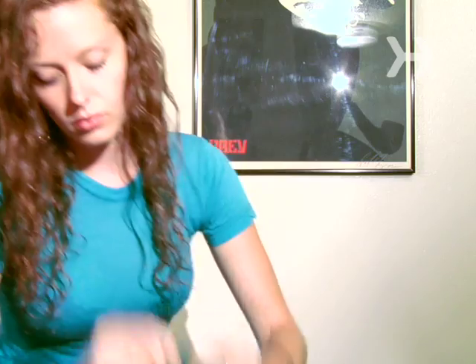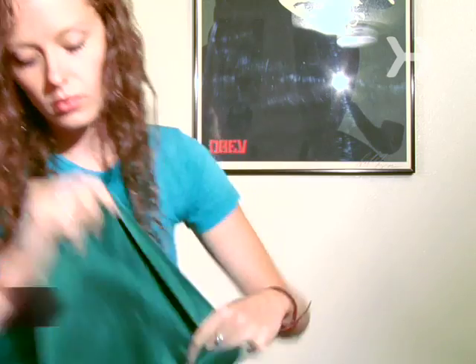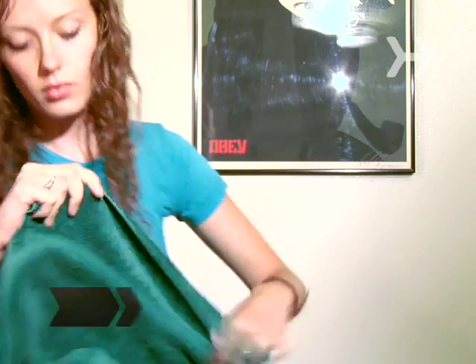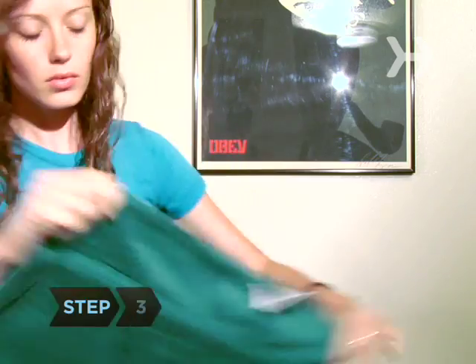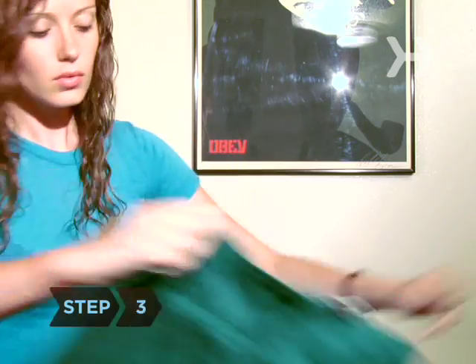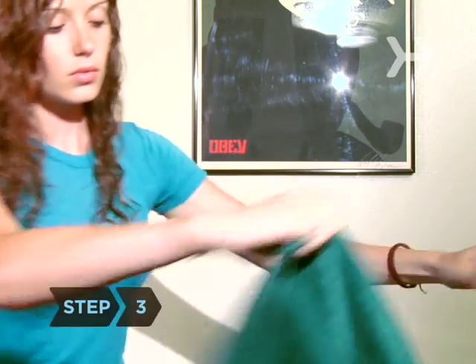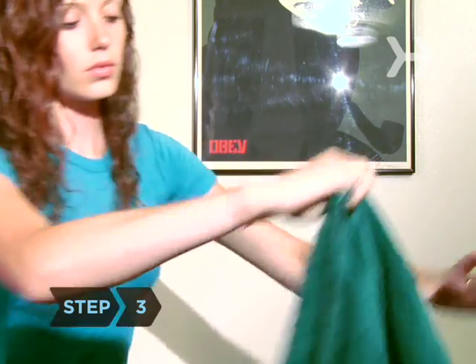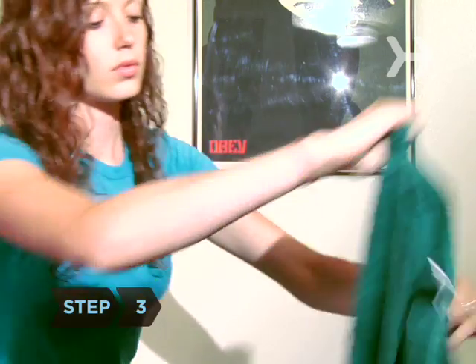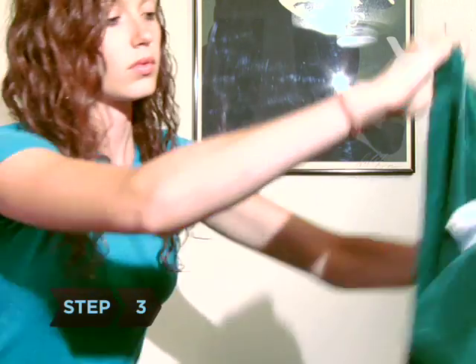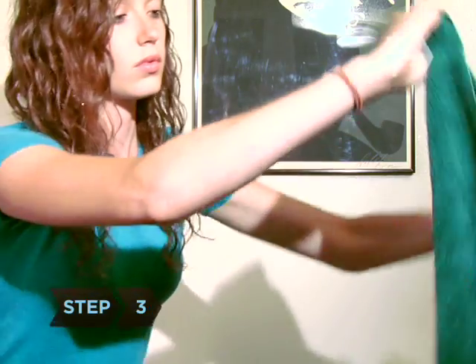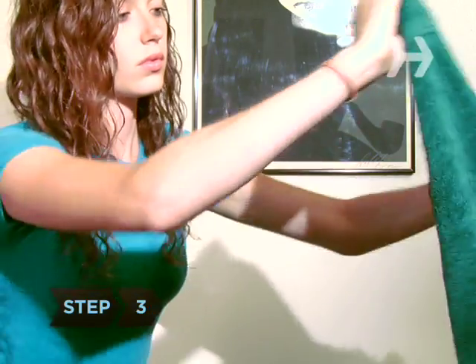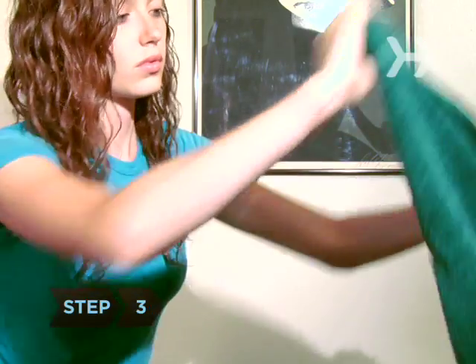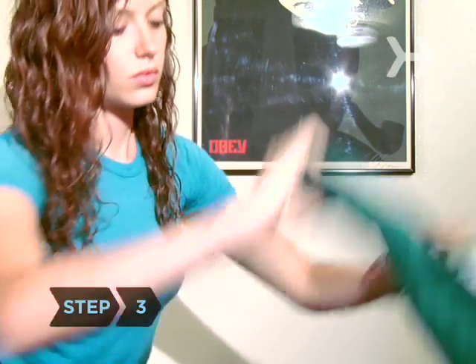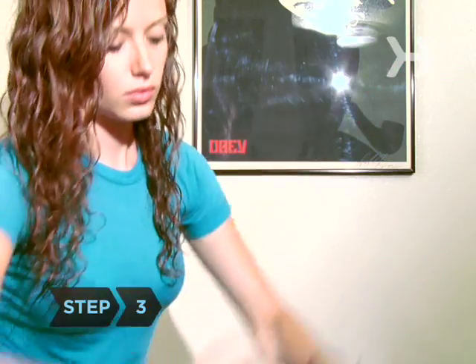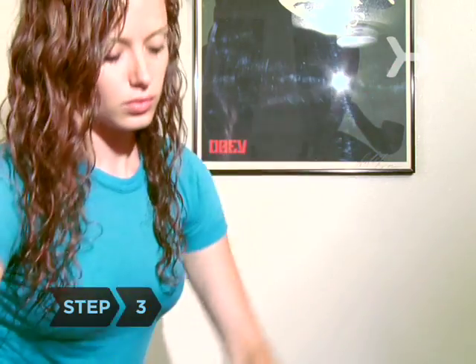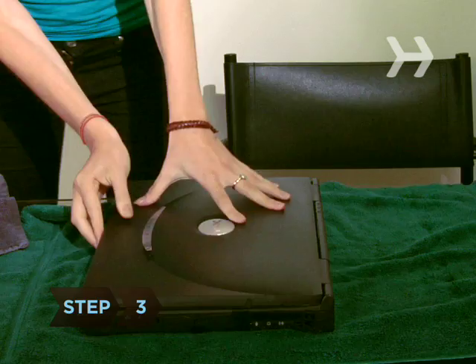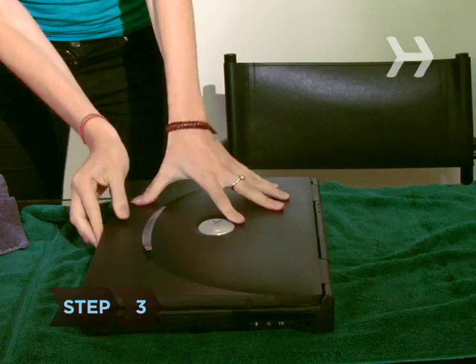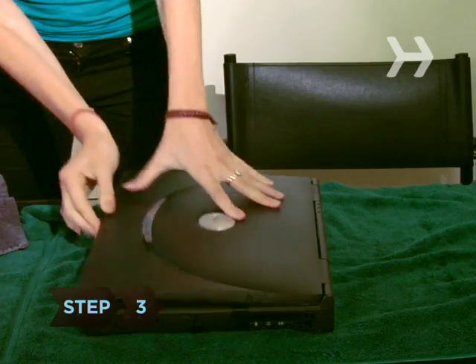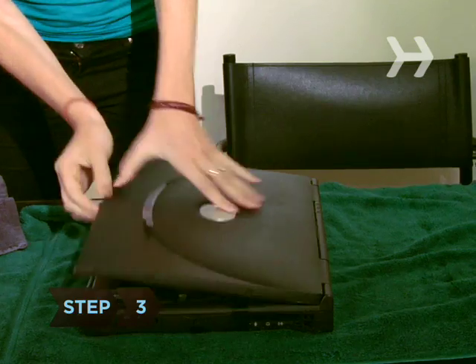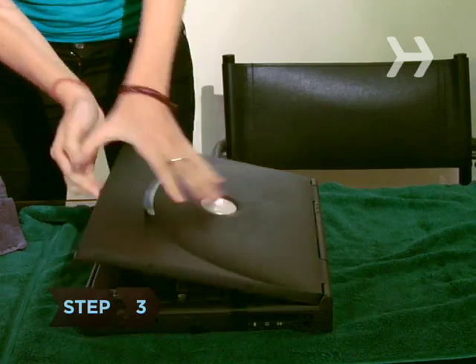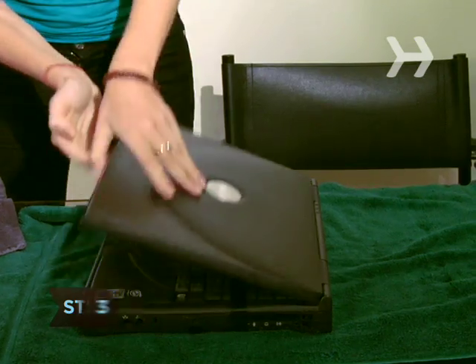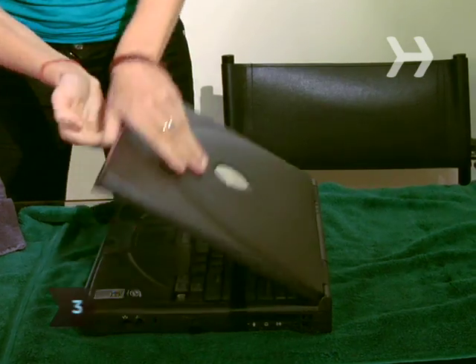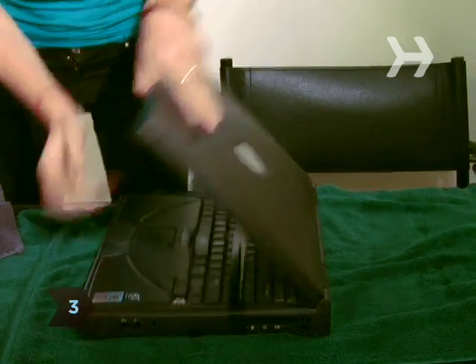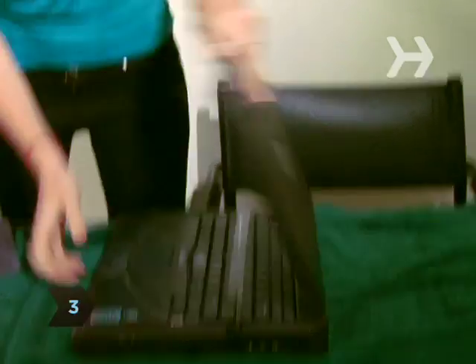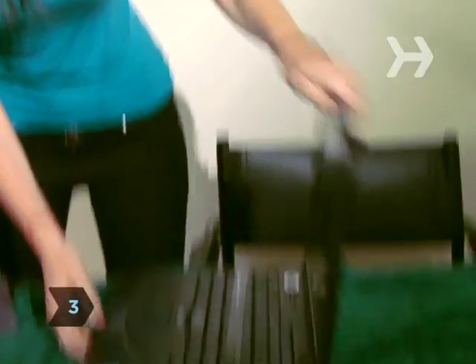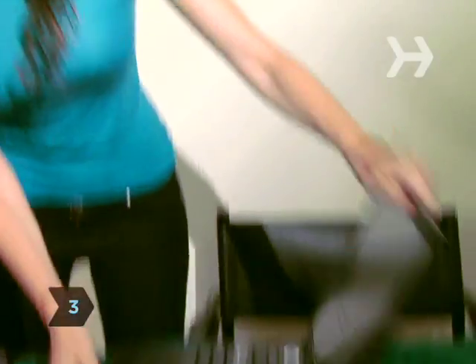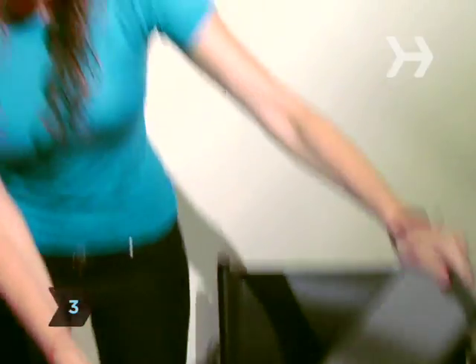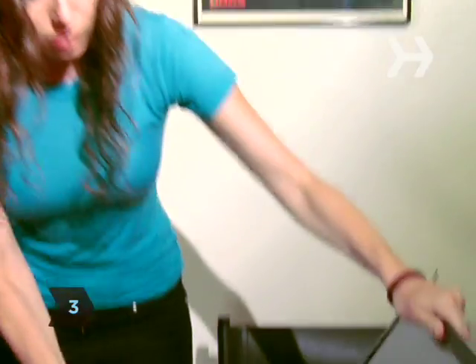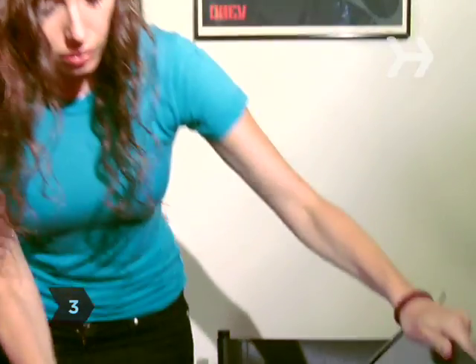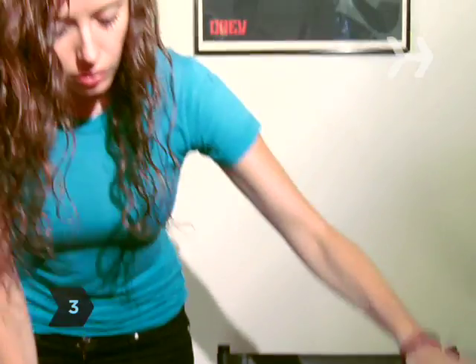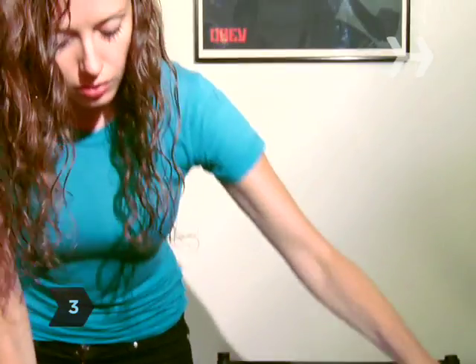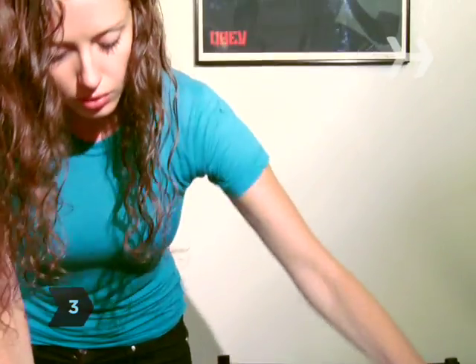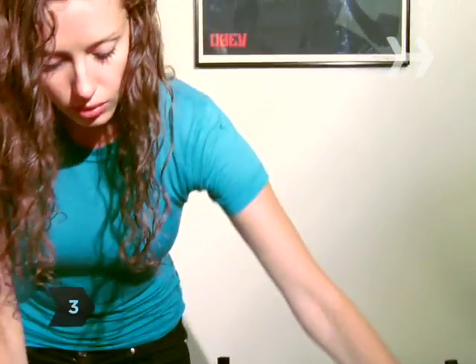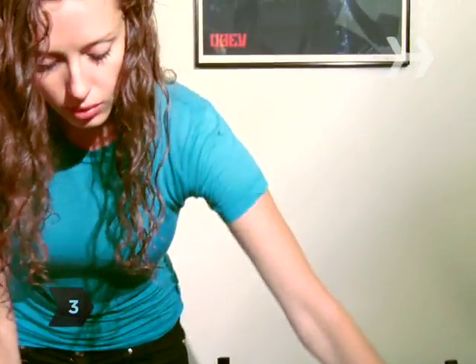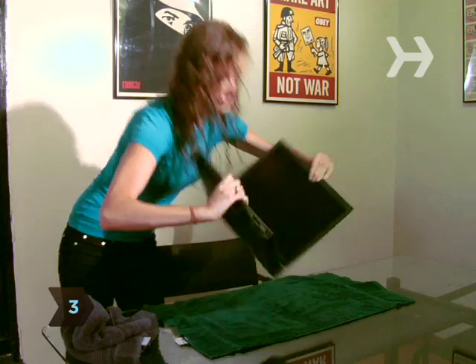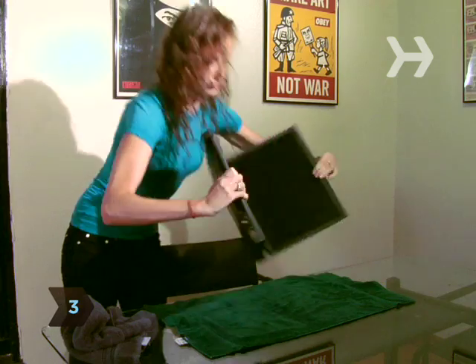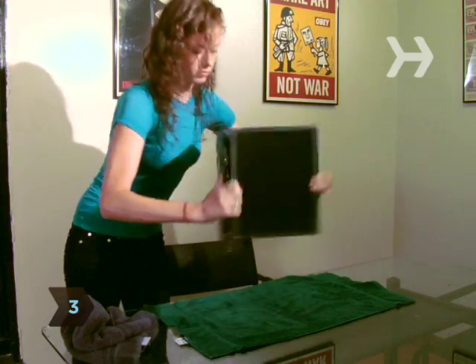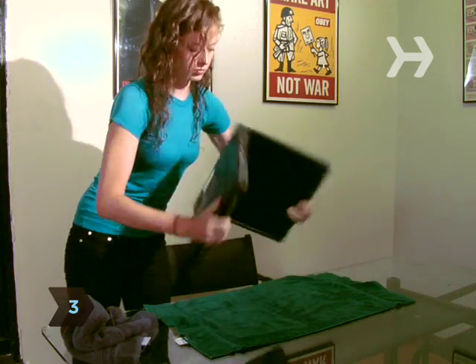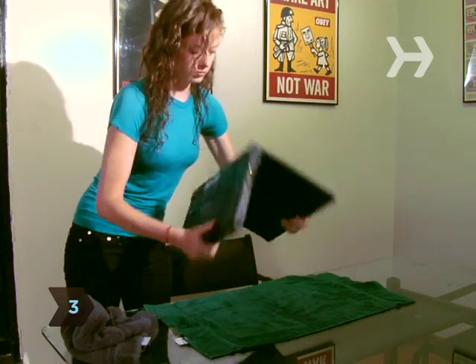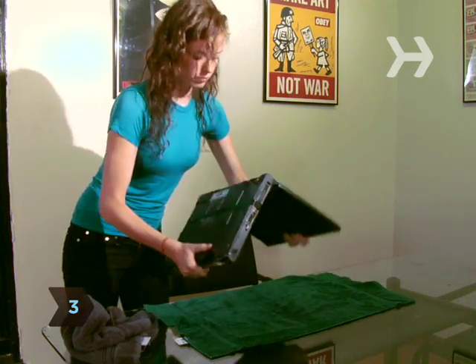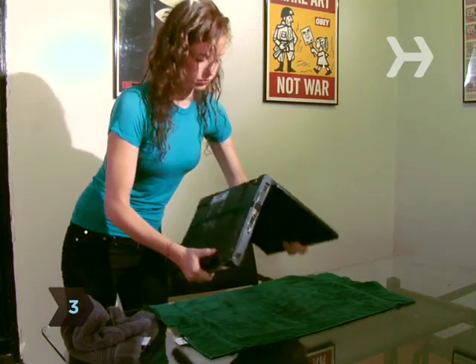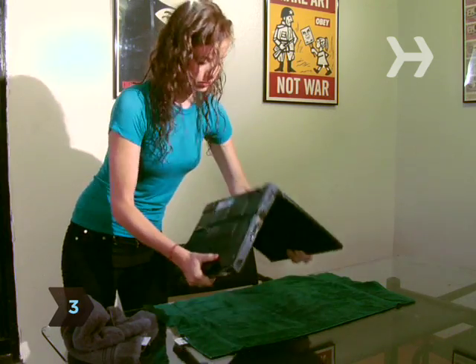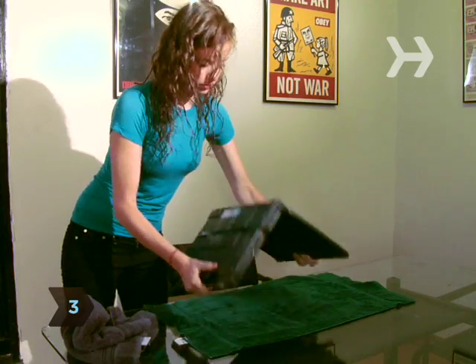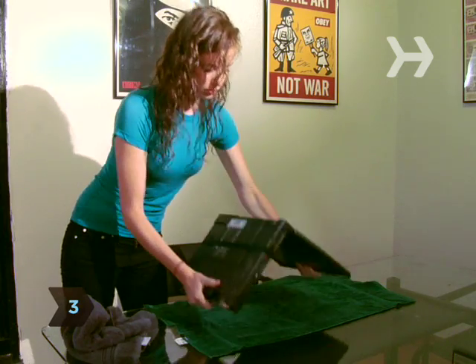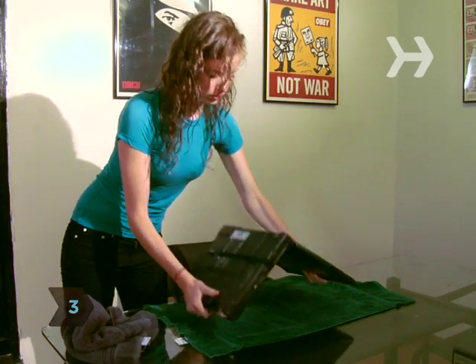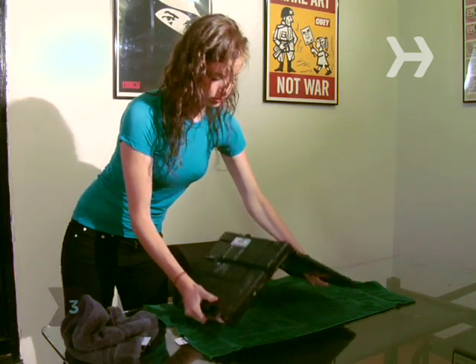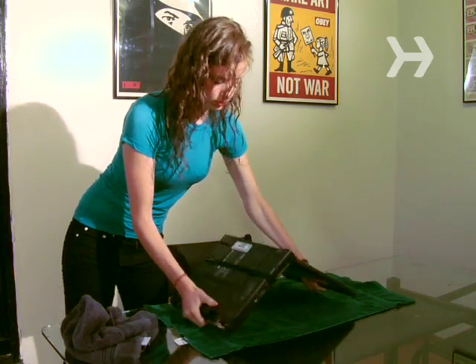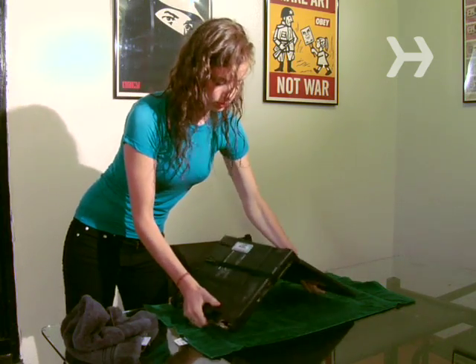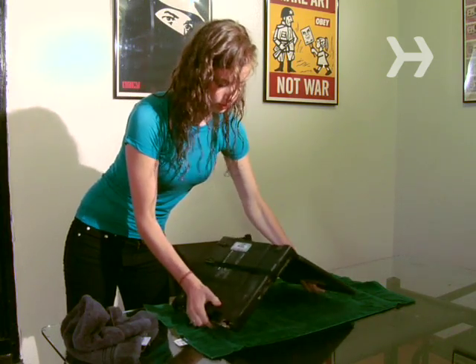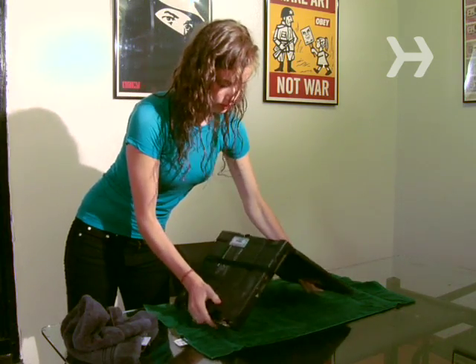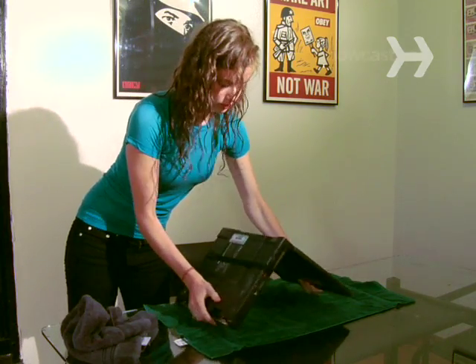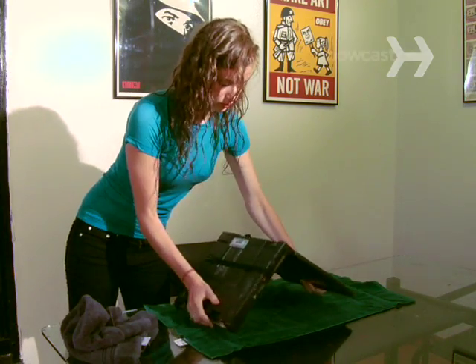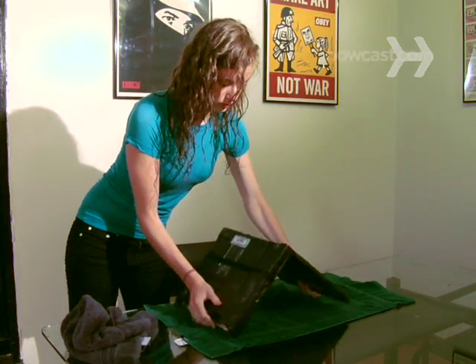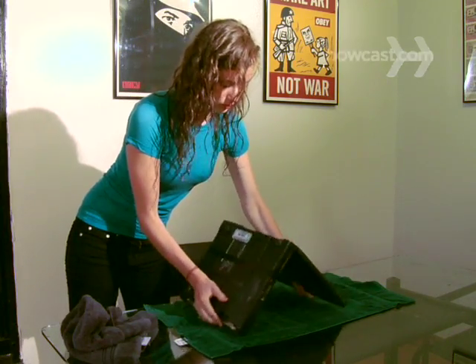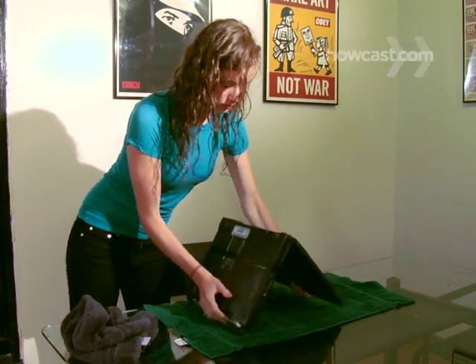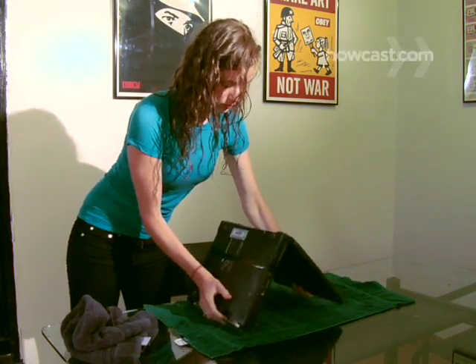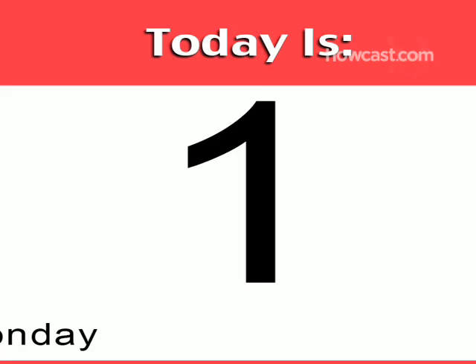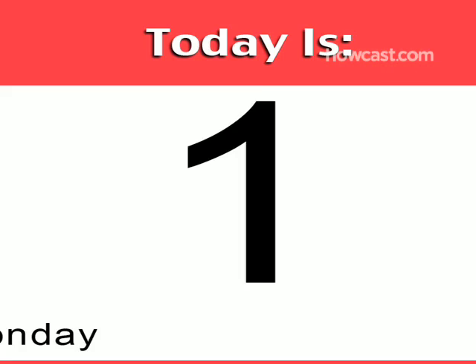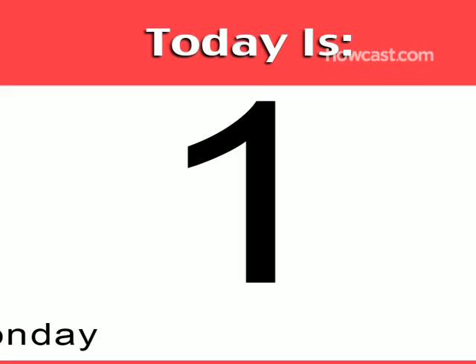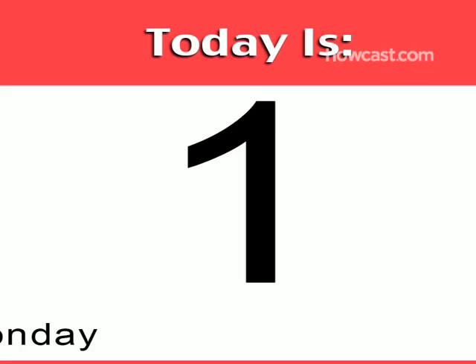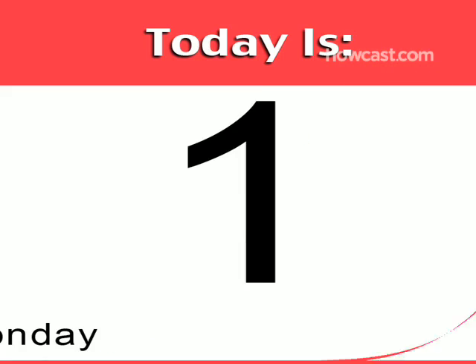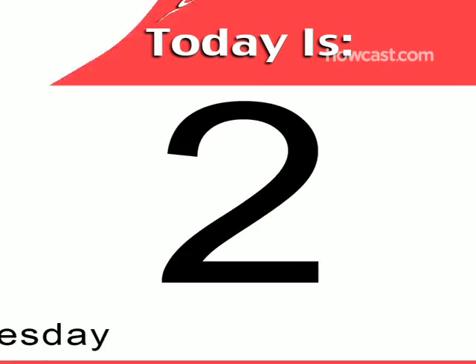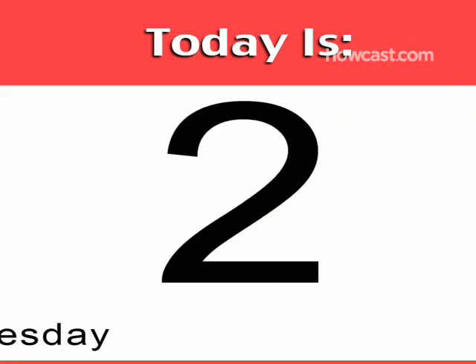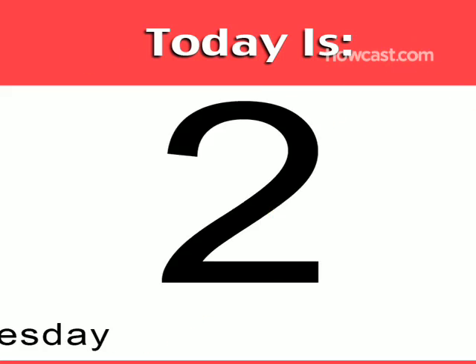Step 3. Lay a towel on a flat surface. Open the laptop, turn it upside down, and let it drain onto the towel for a few days.